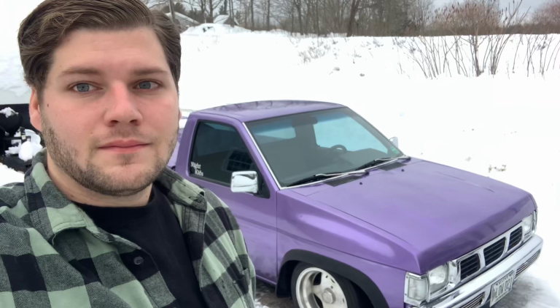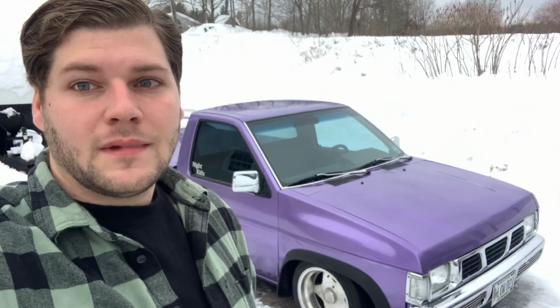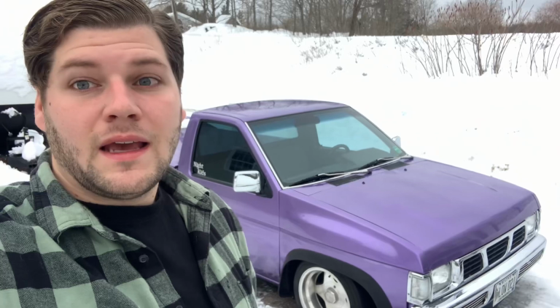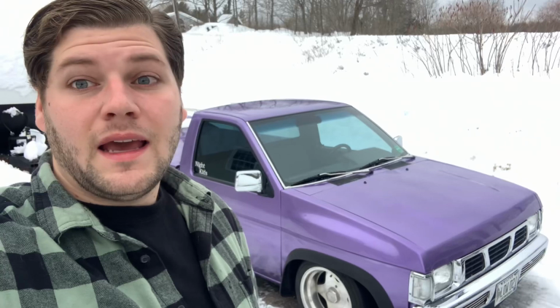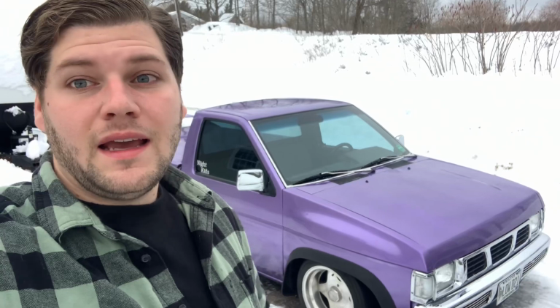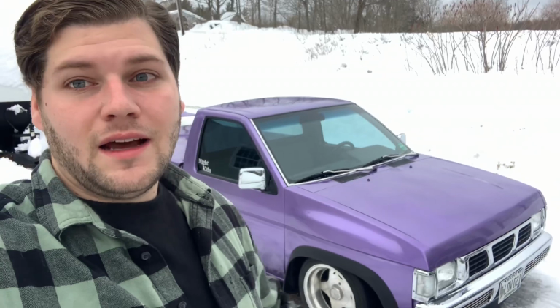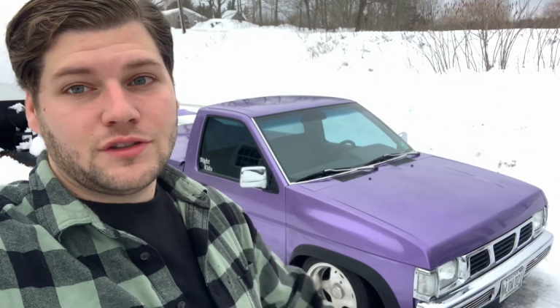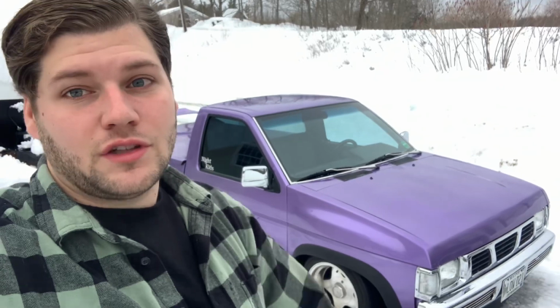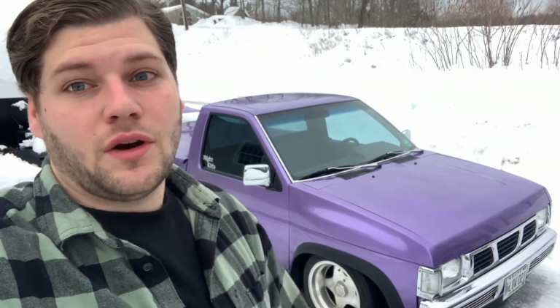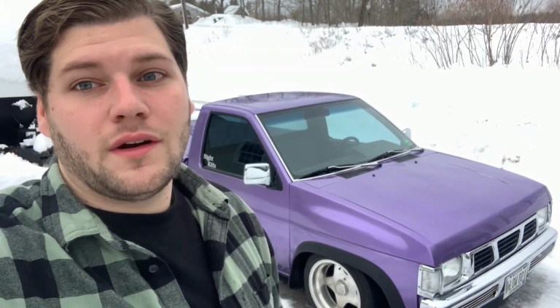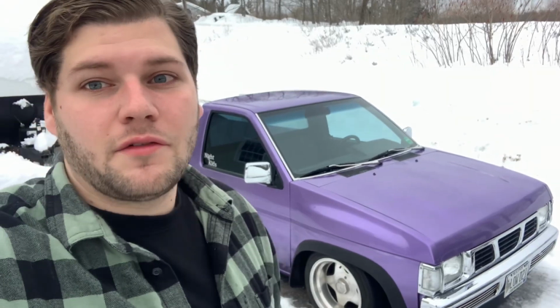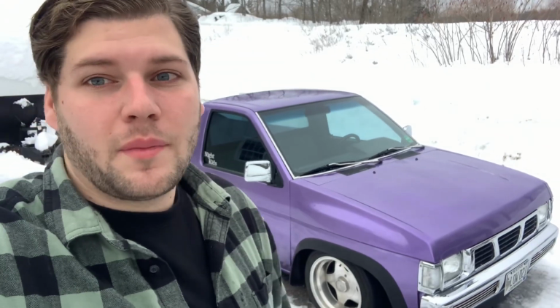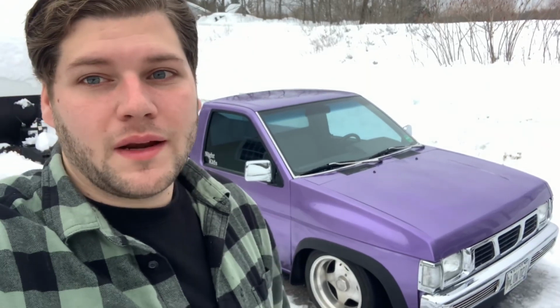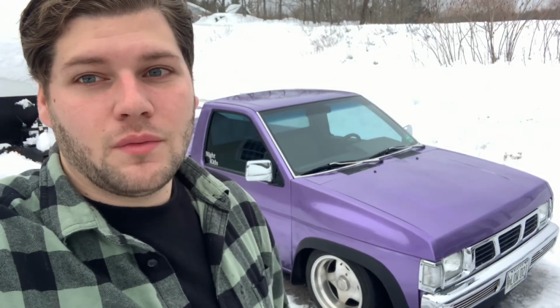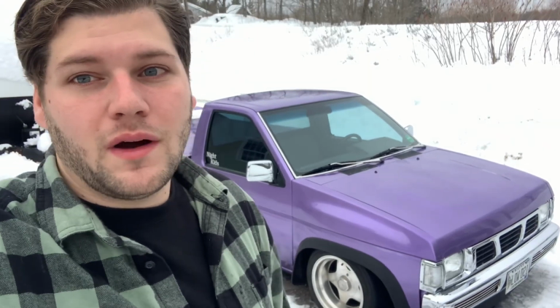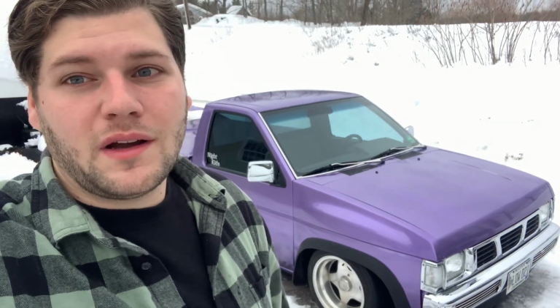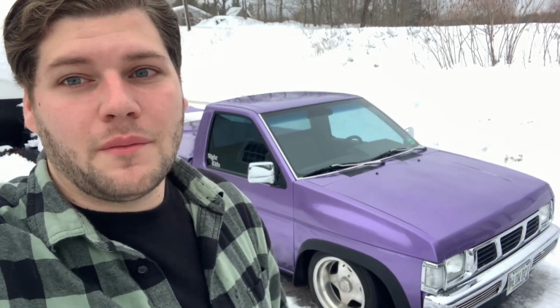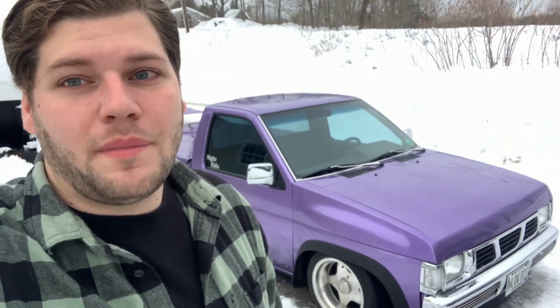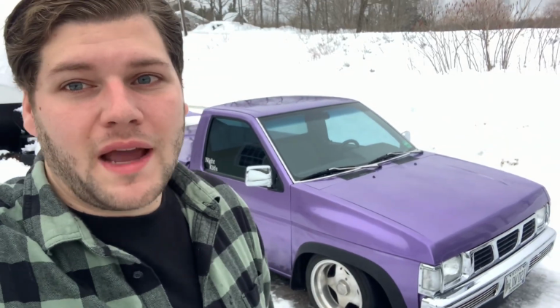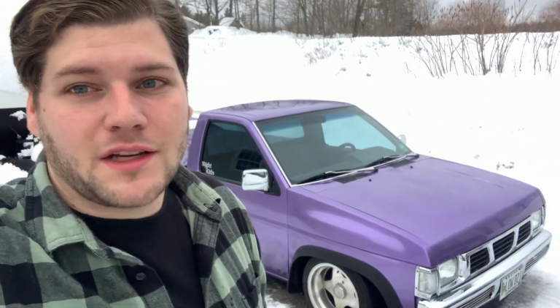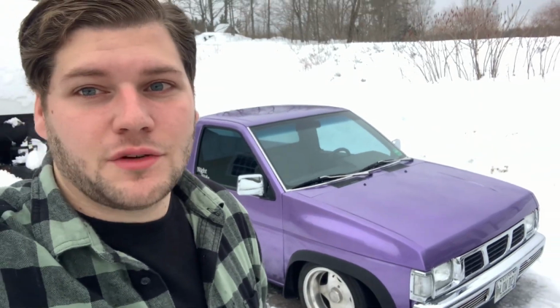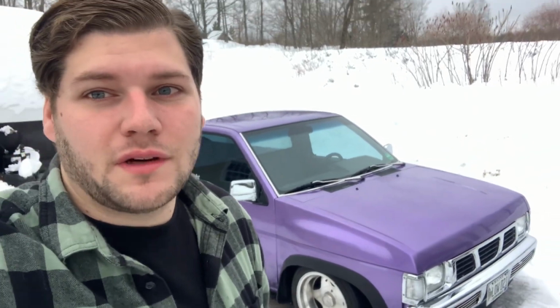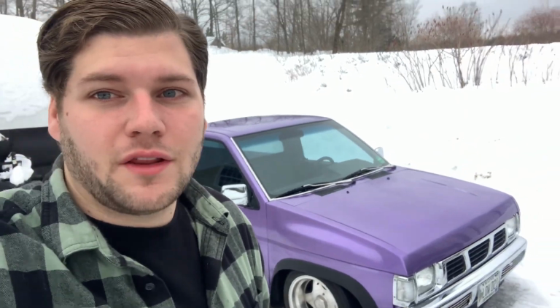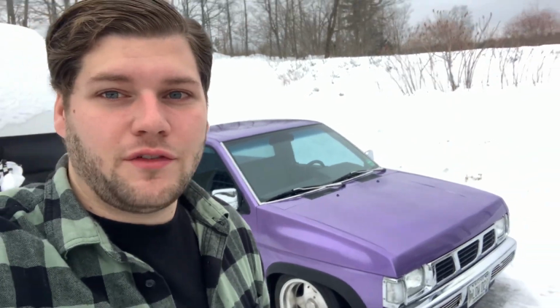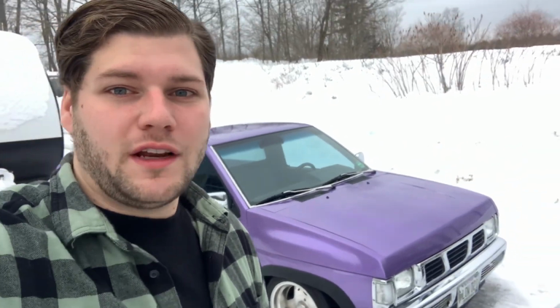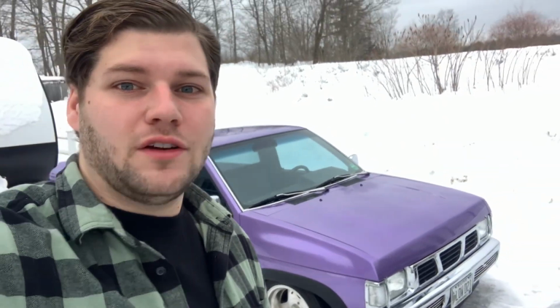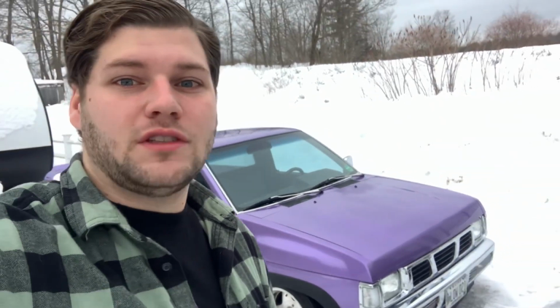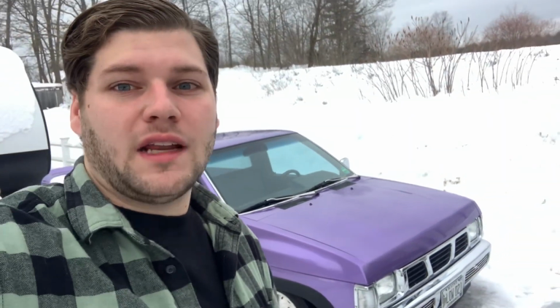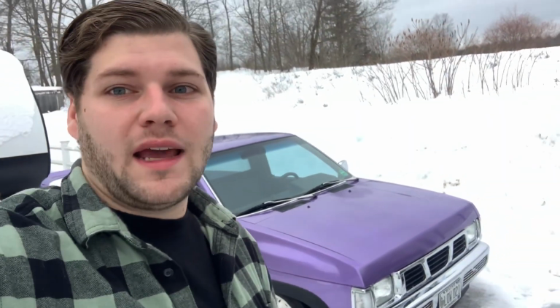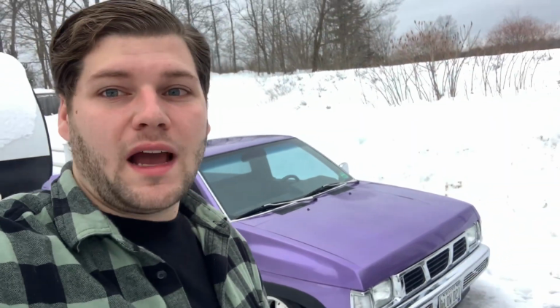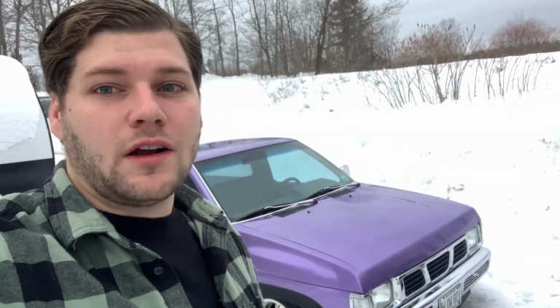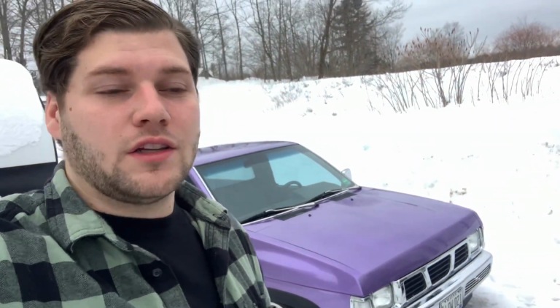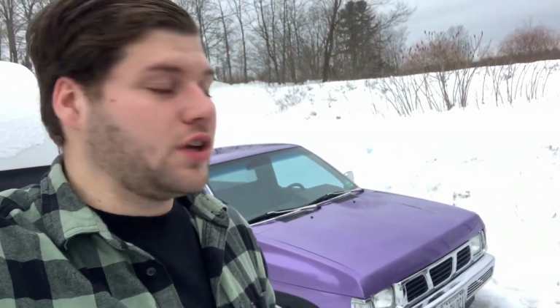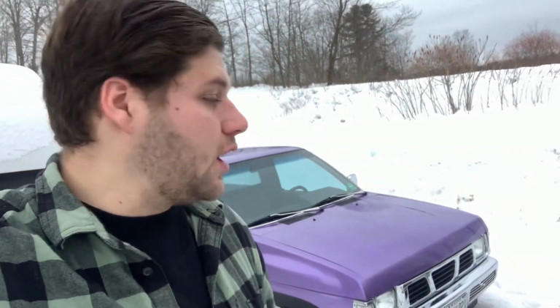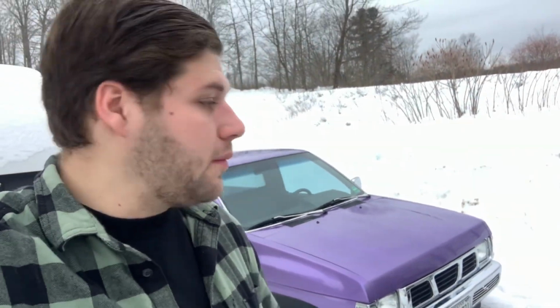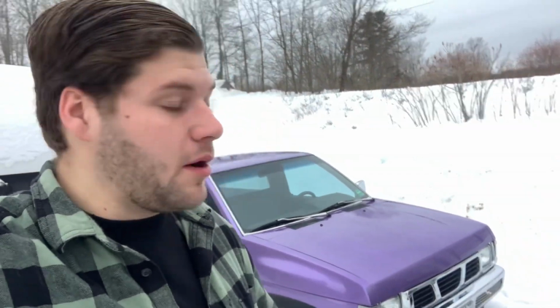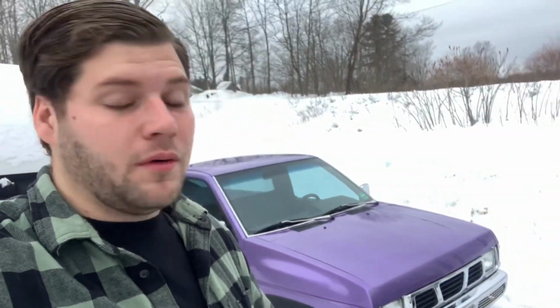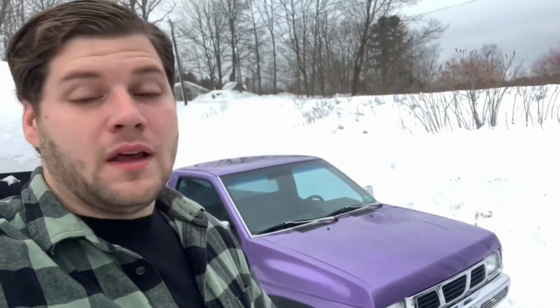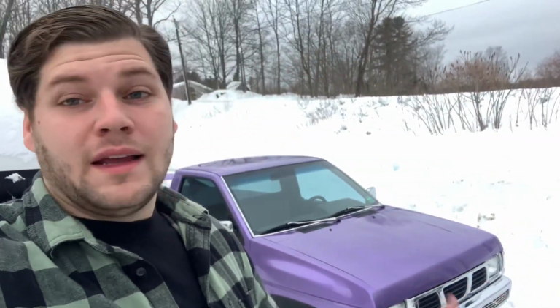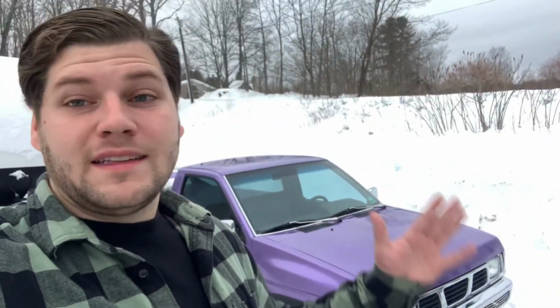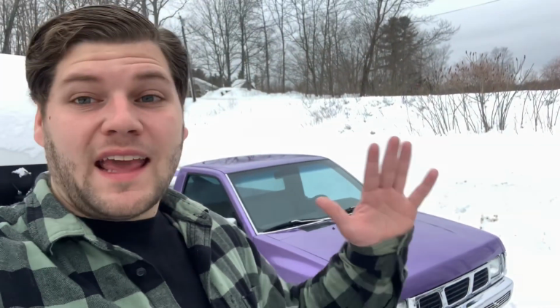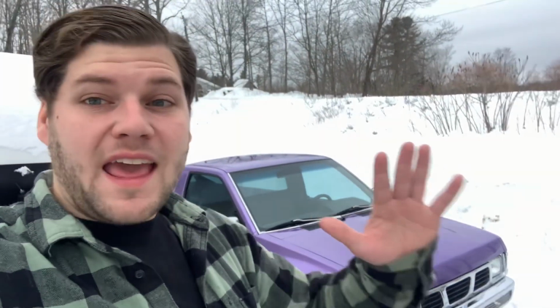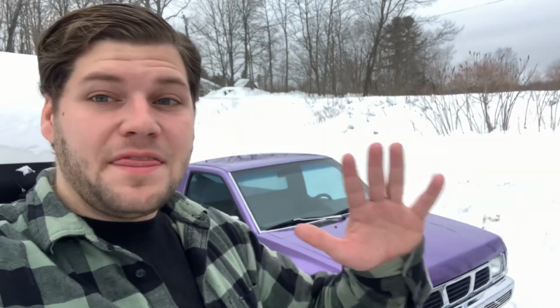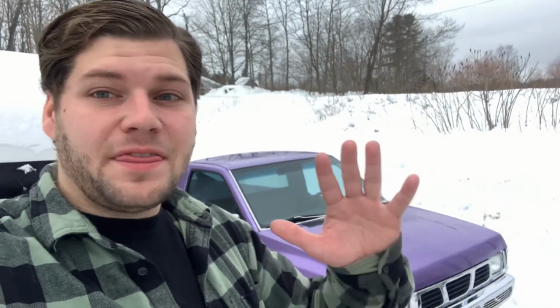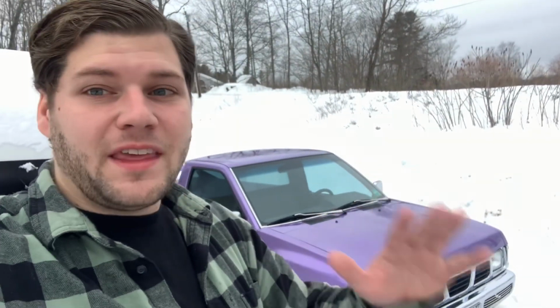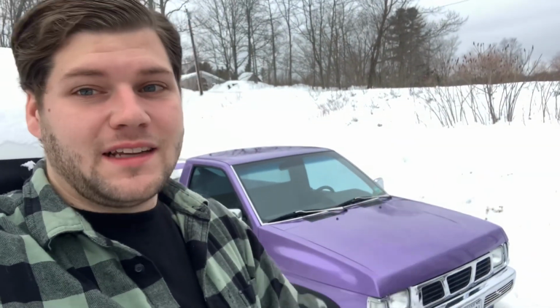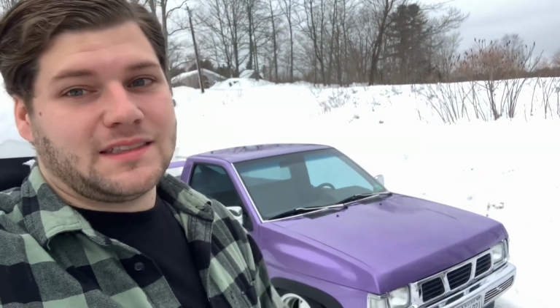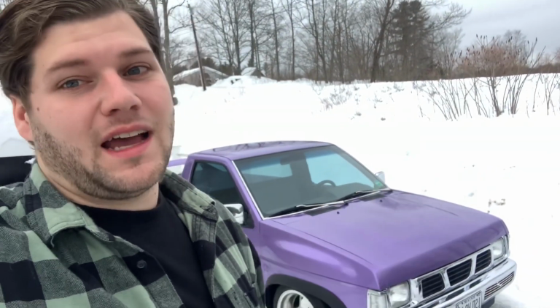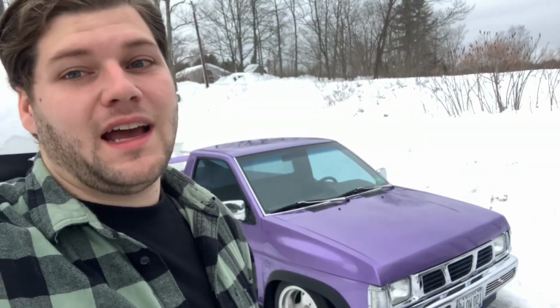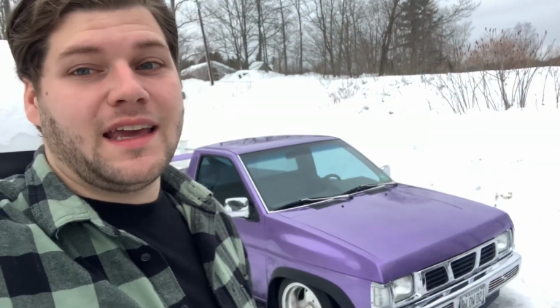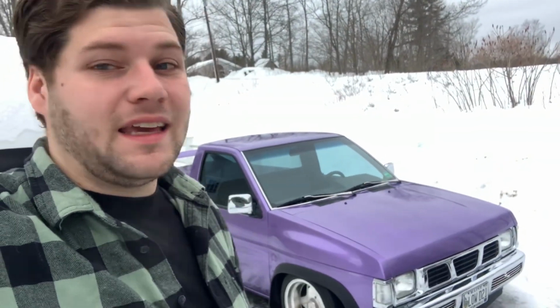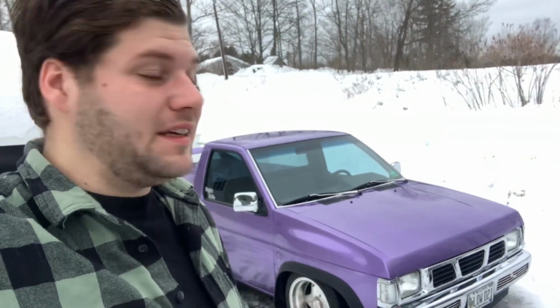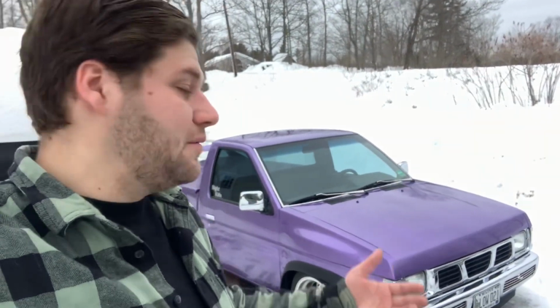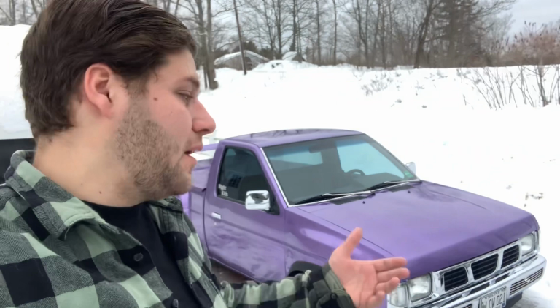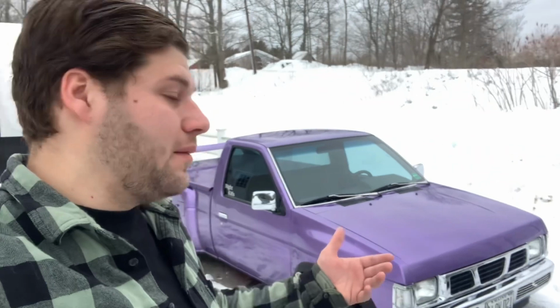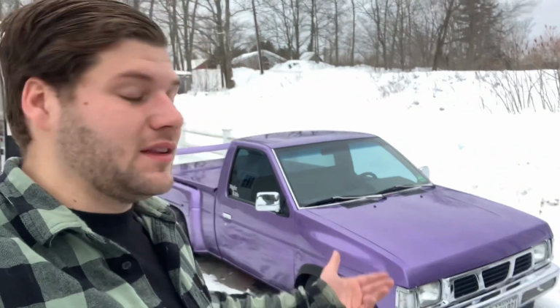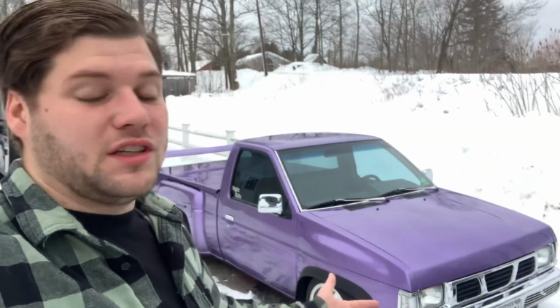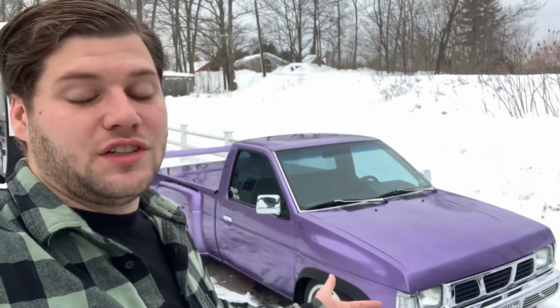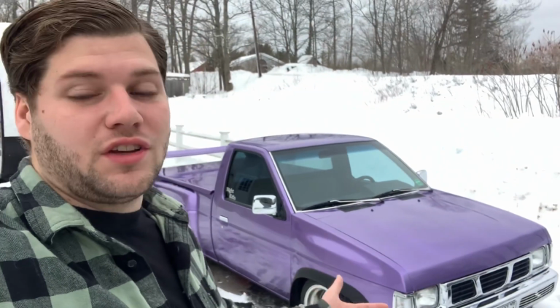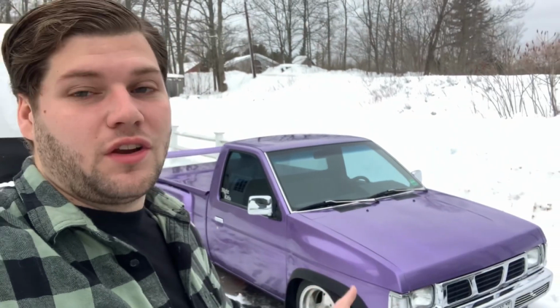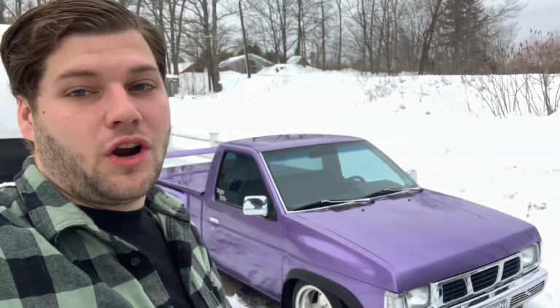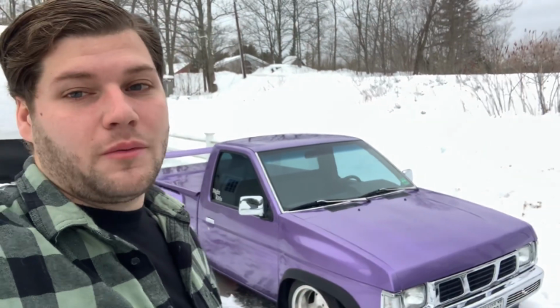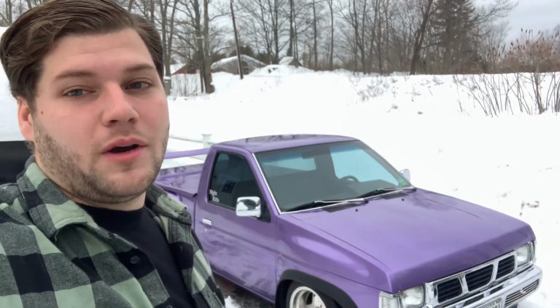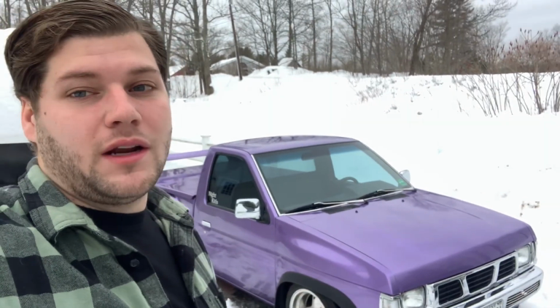Hey, how's it going everybody? Welcome back to another video. Today I'm going to talk about 10 things I hate about the Nissan Hardbody.